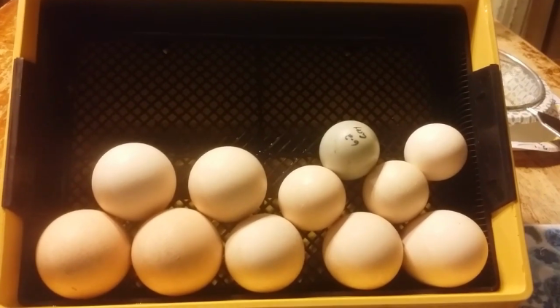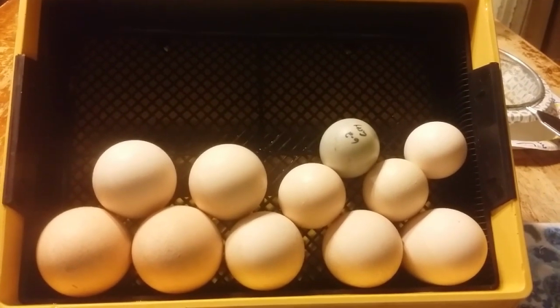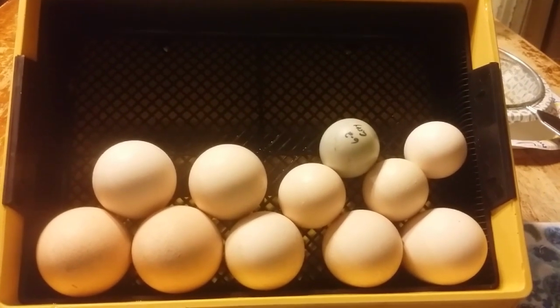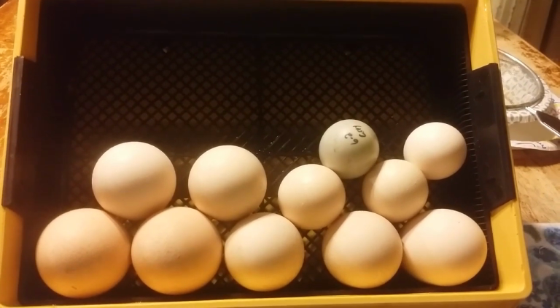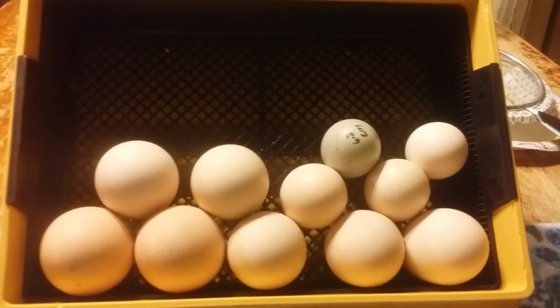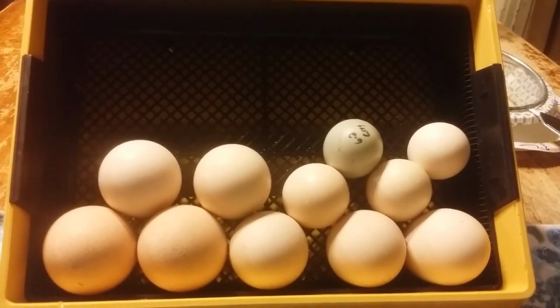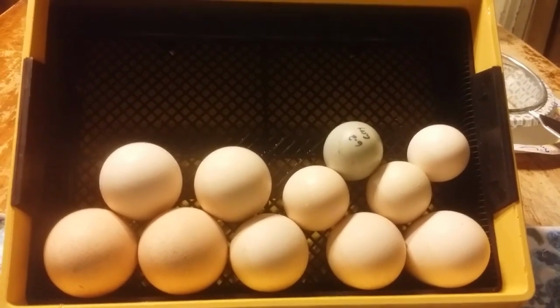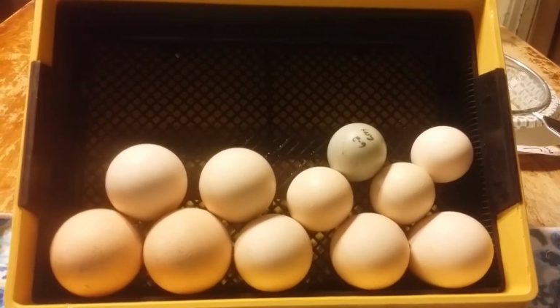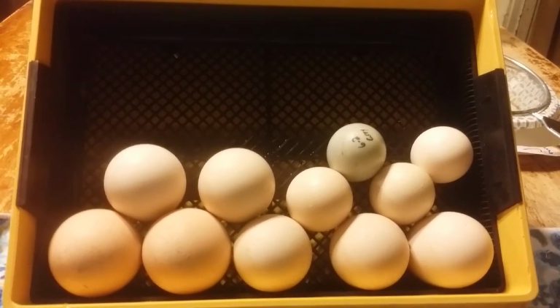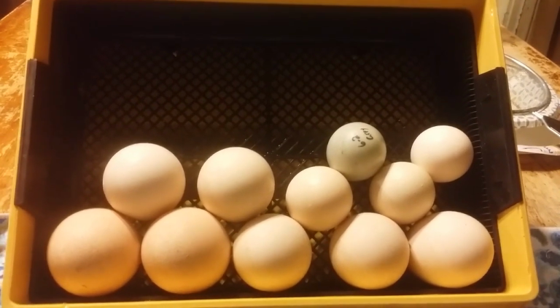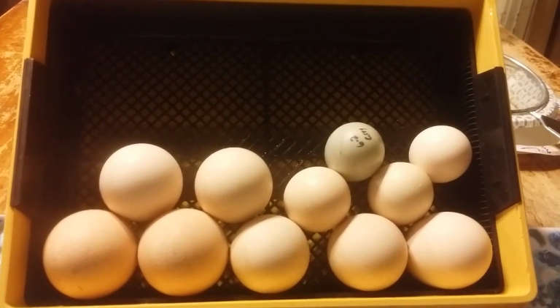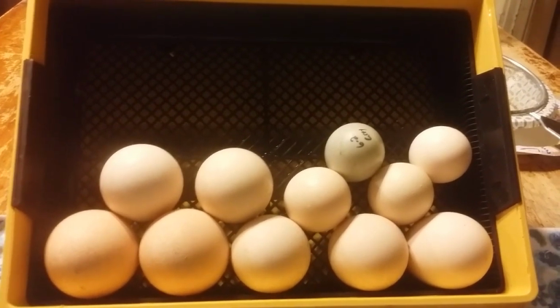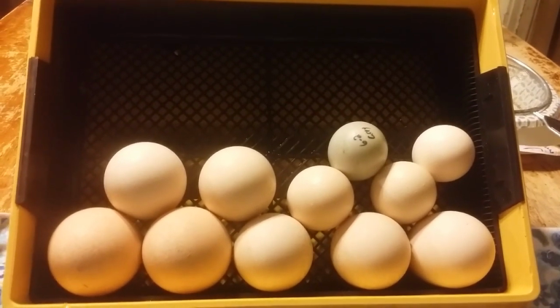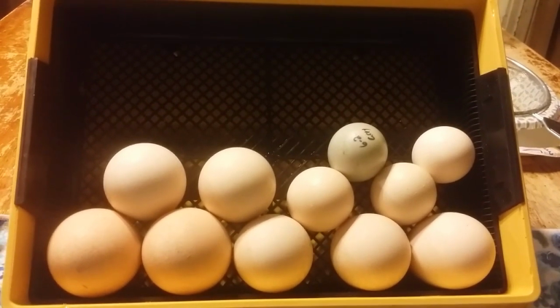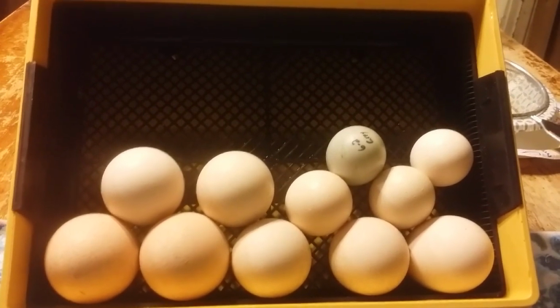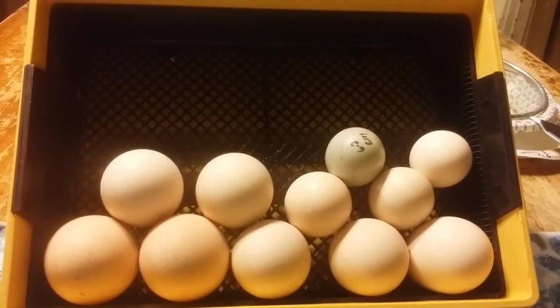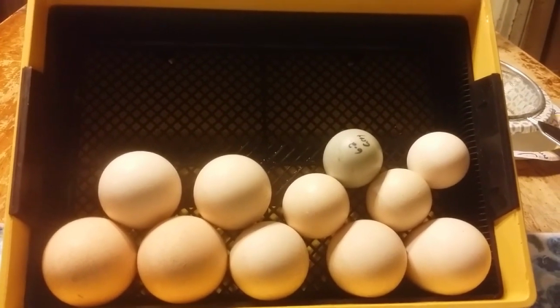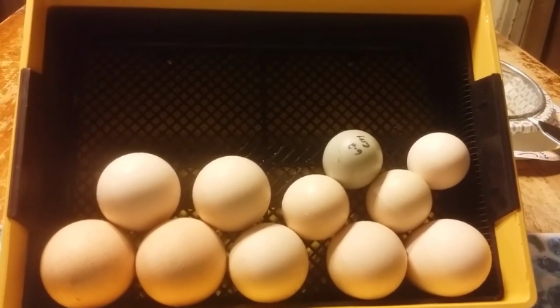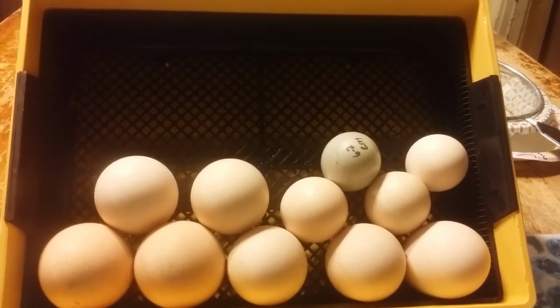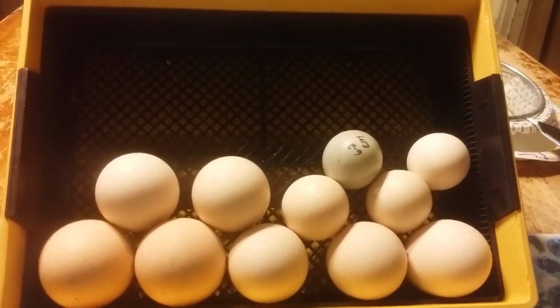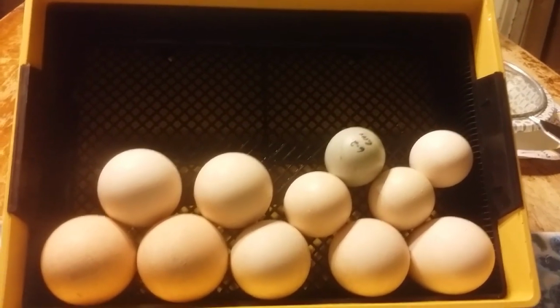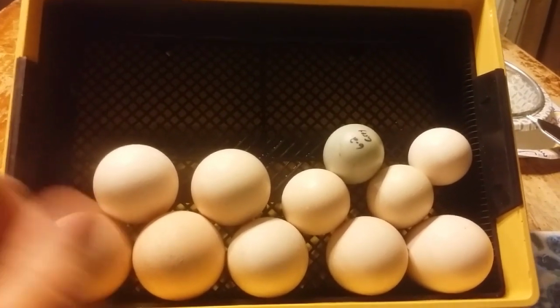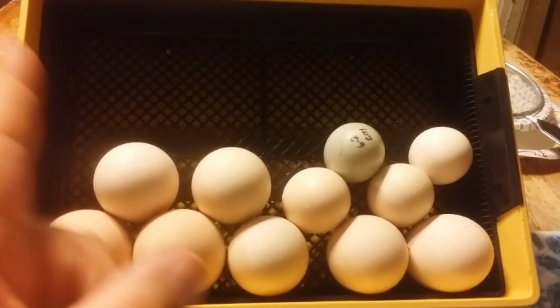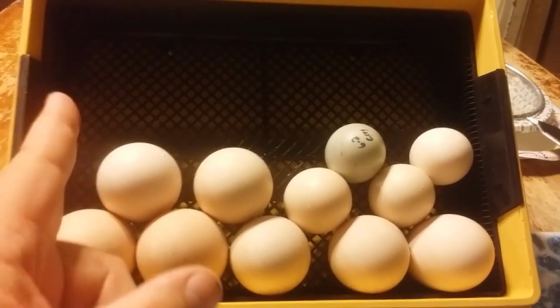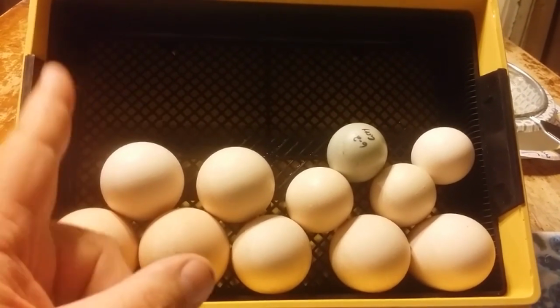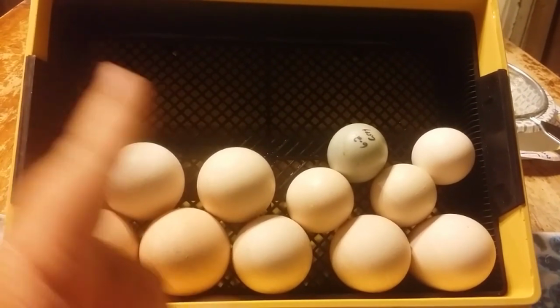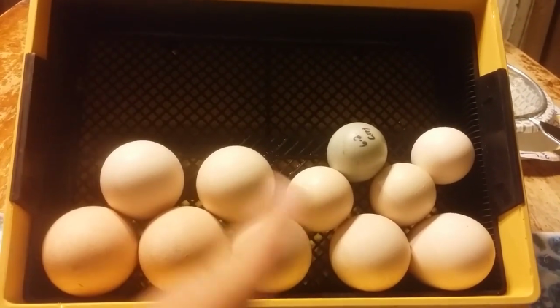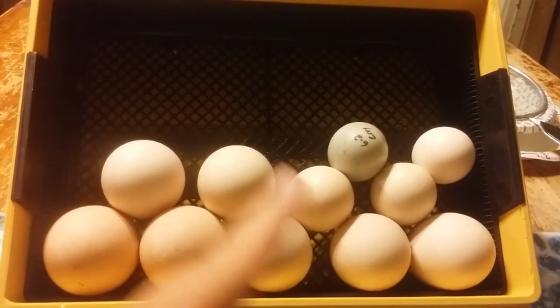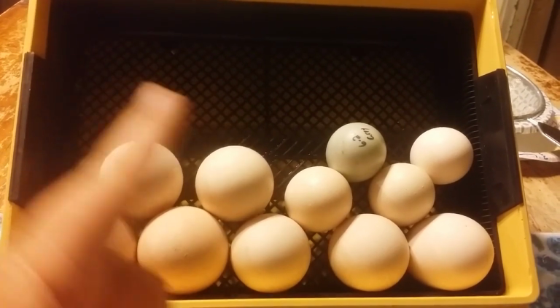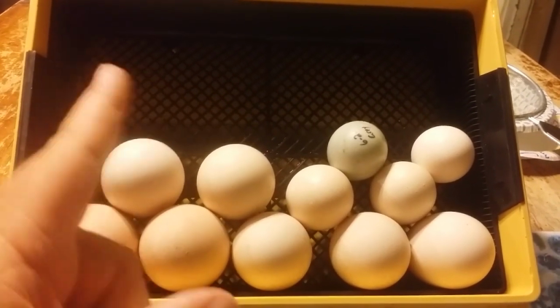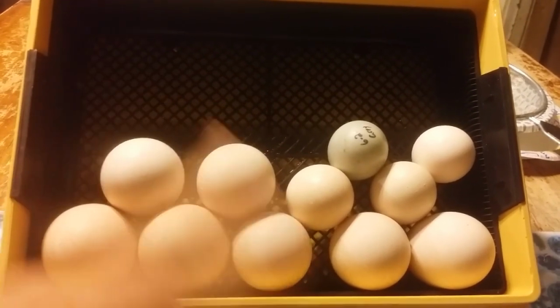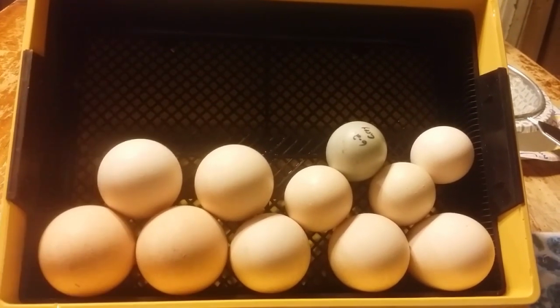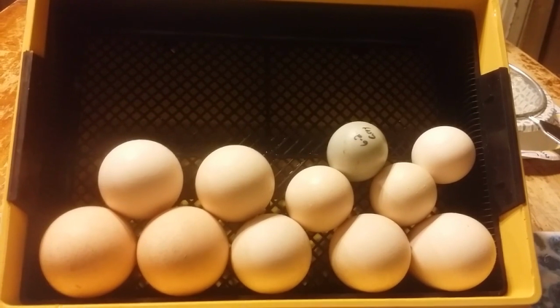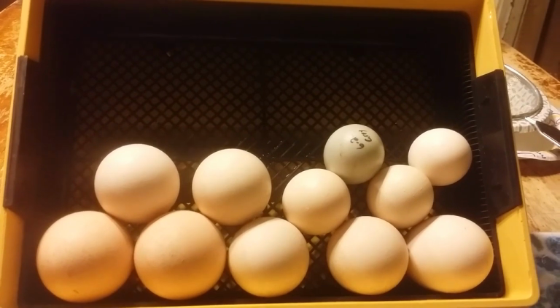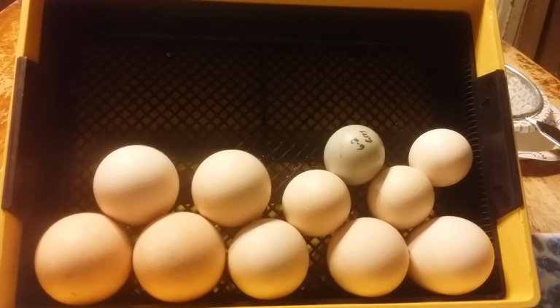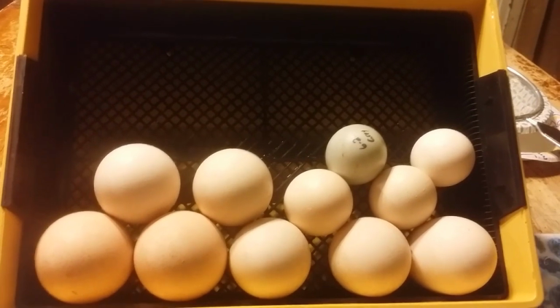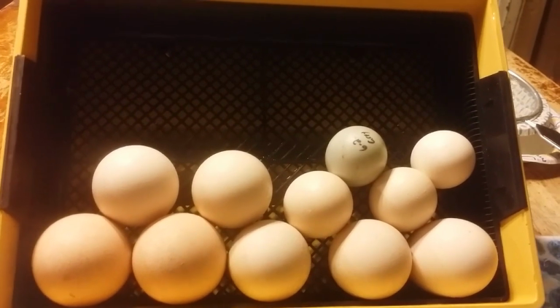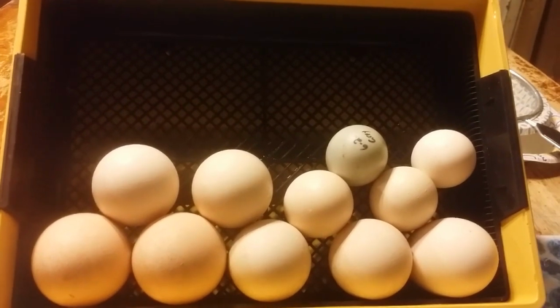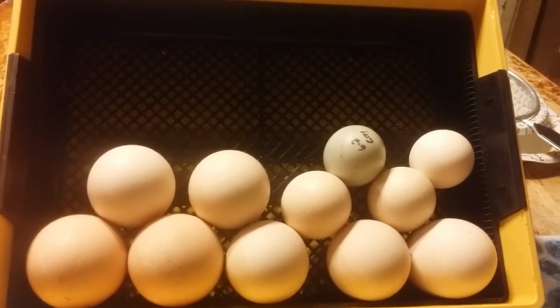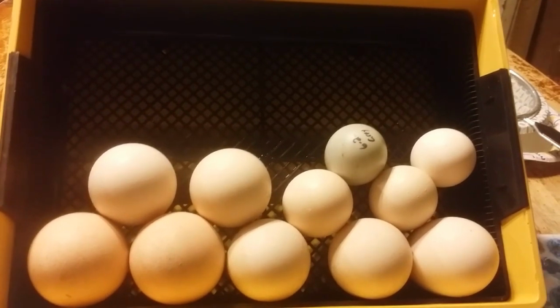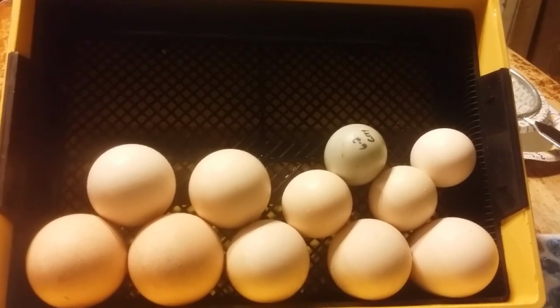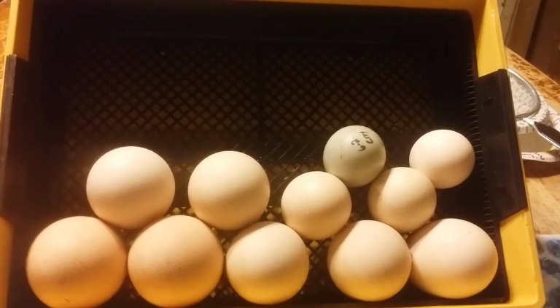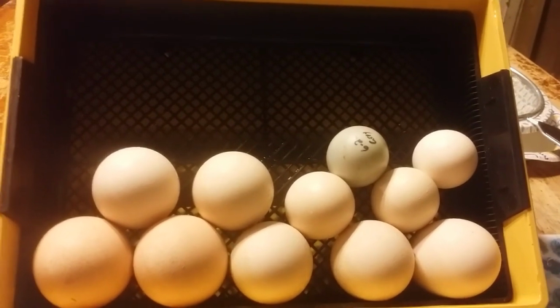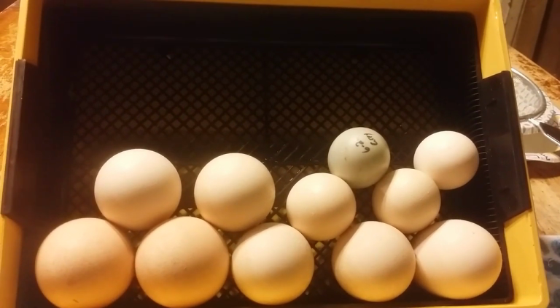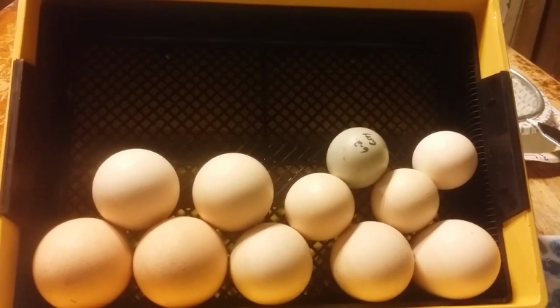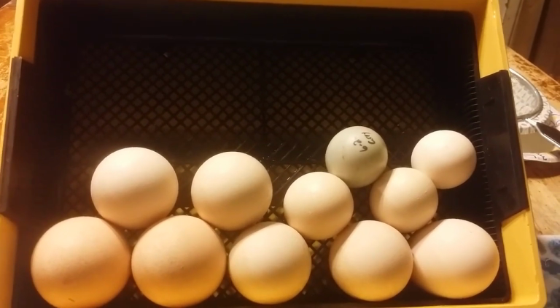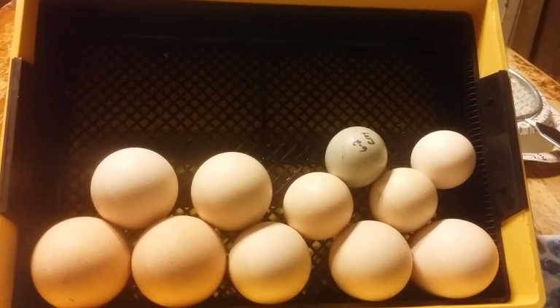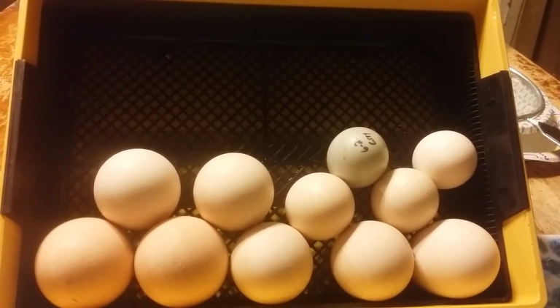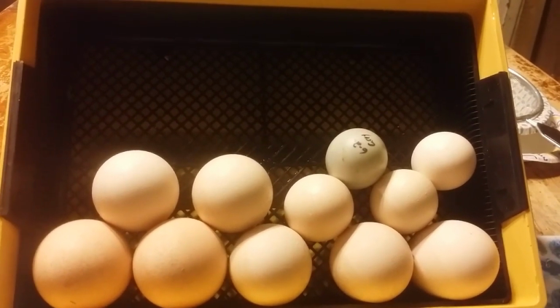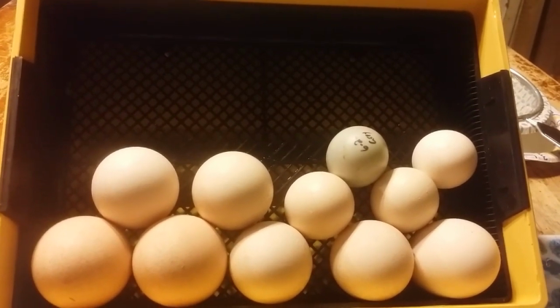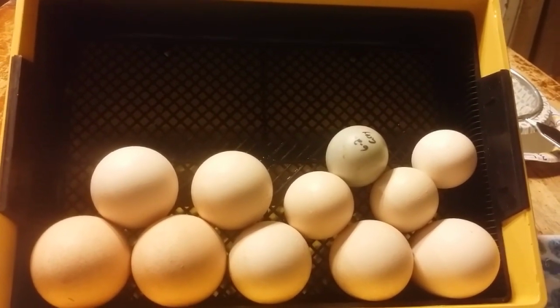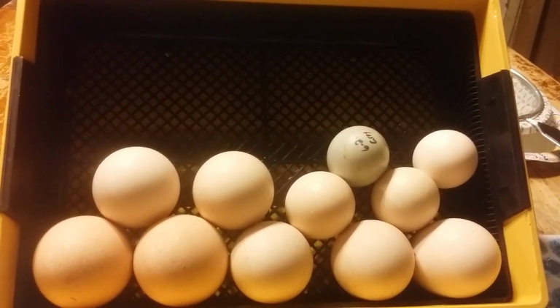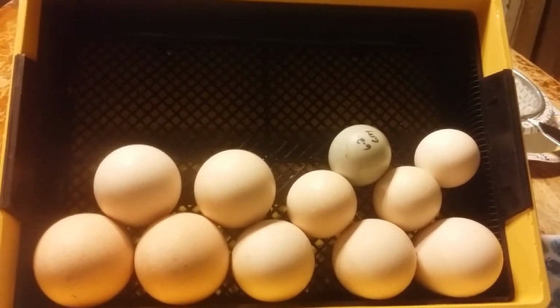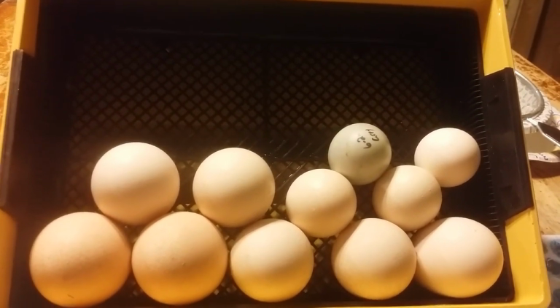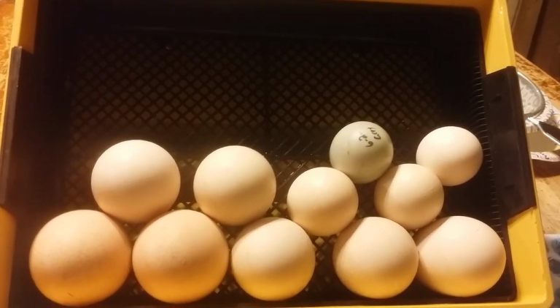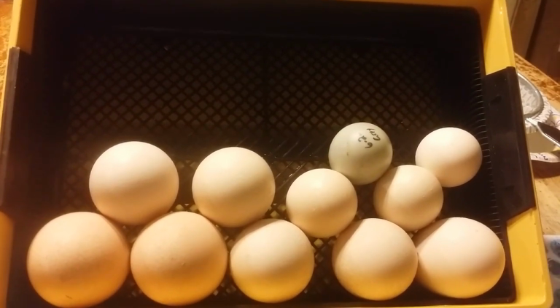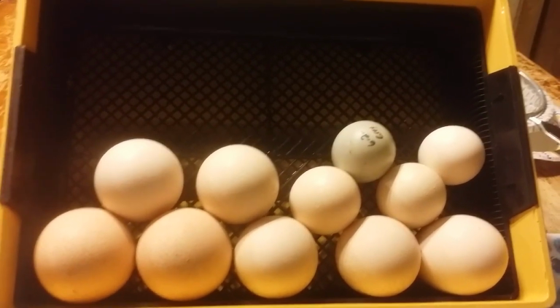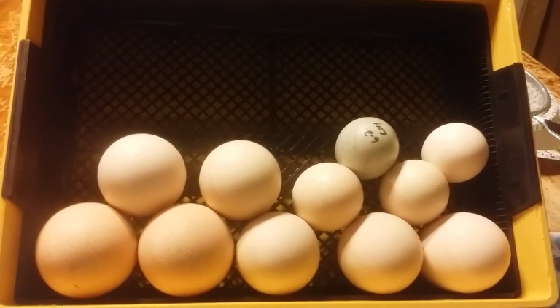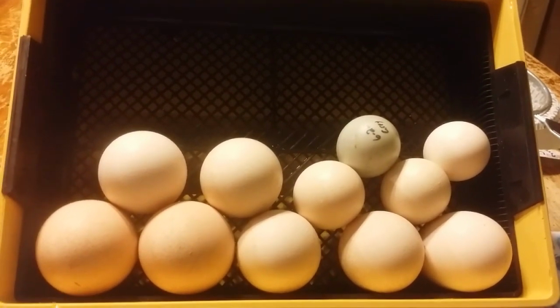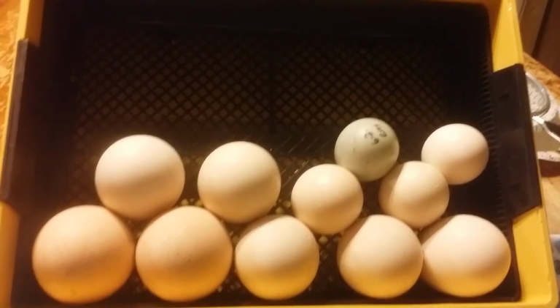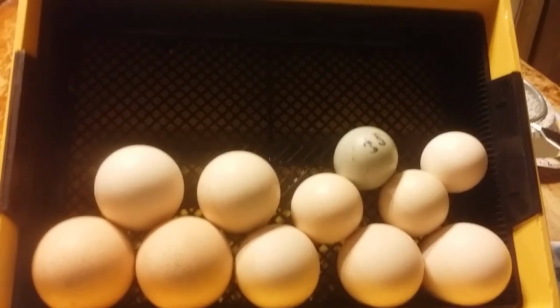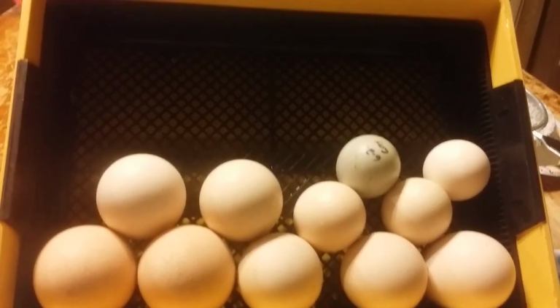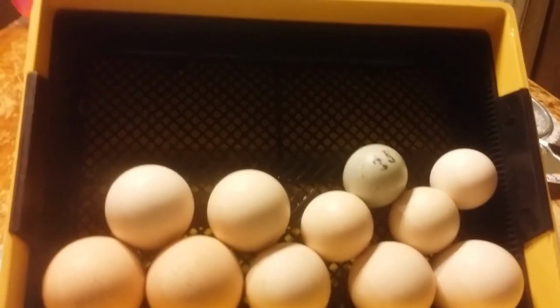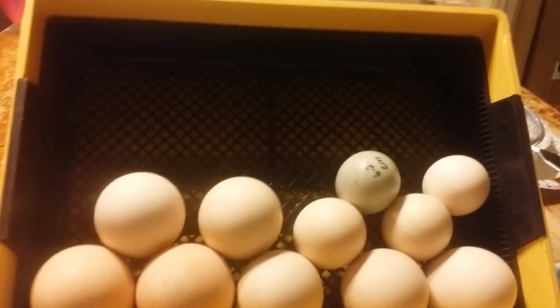Well, that's it — just wanted to give you a quick little update. I'm going to fill this up with silky eggs and get it going.